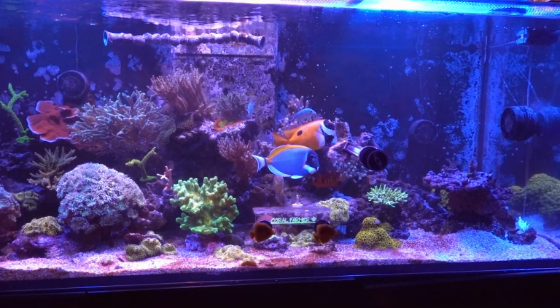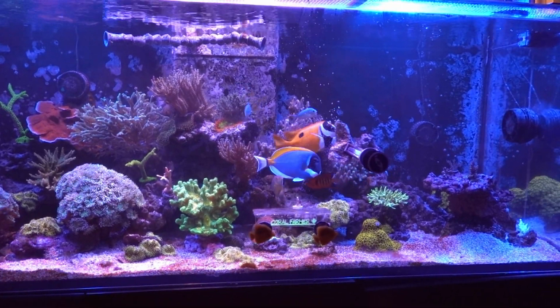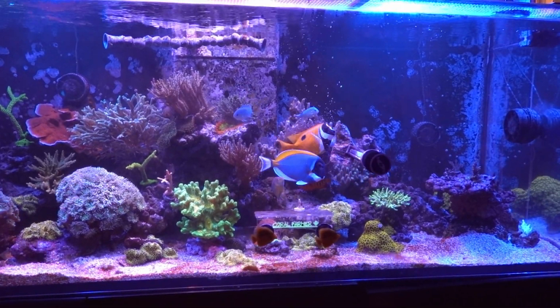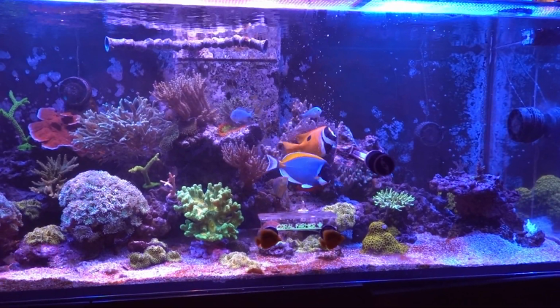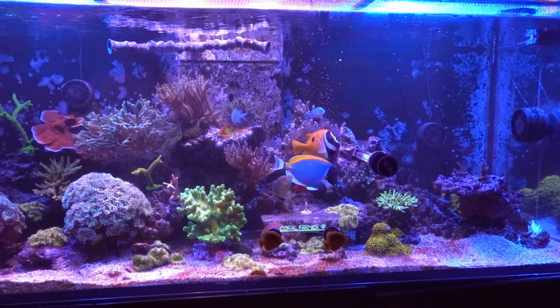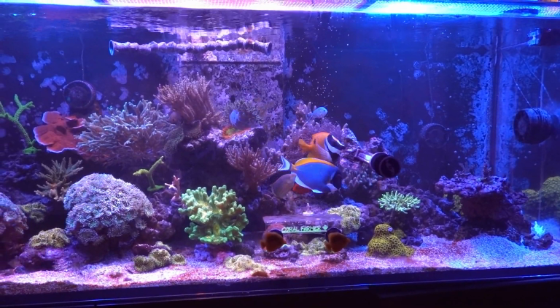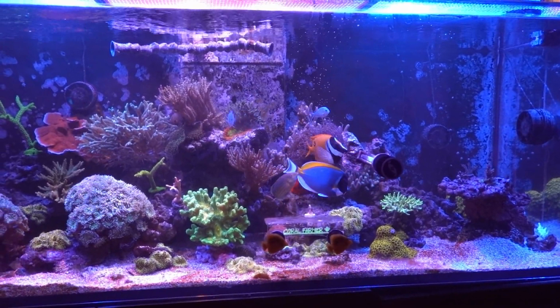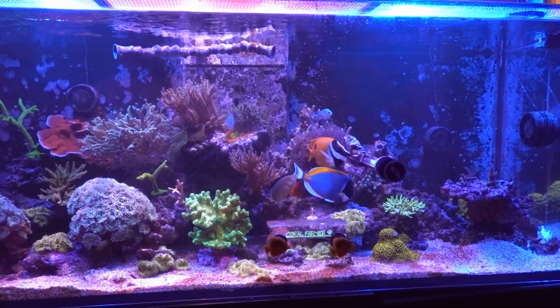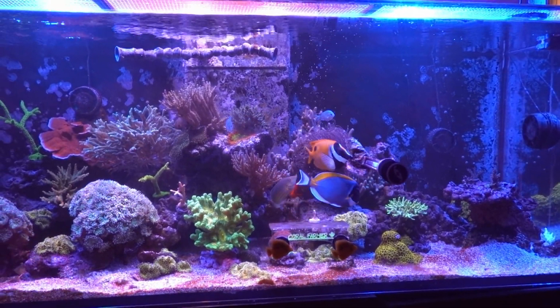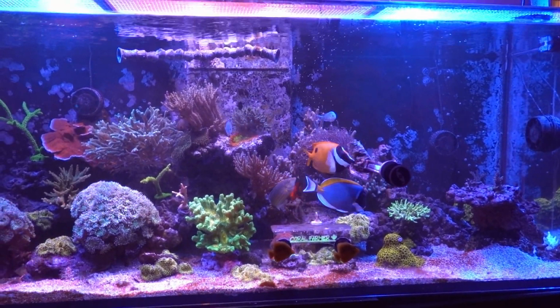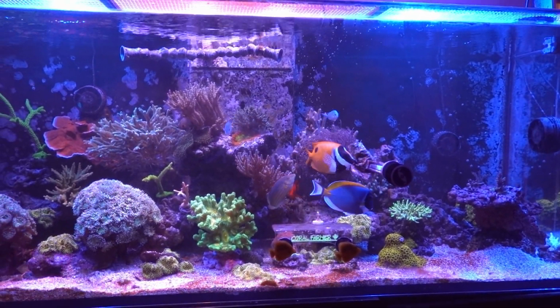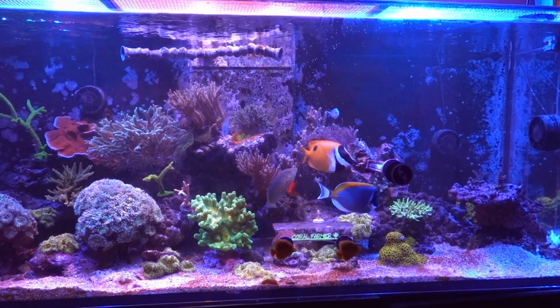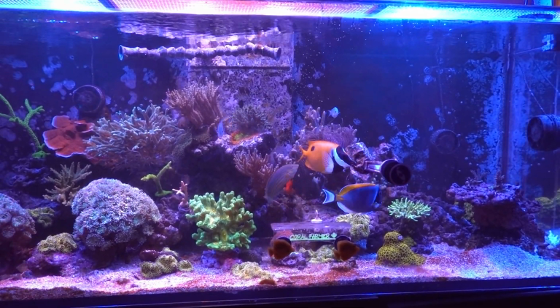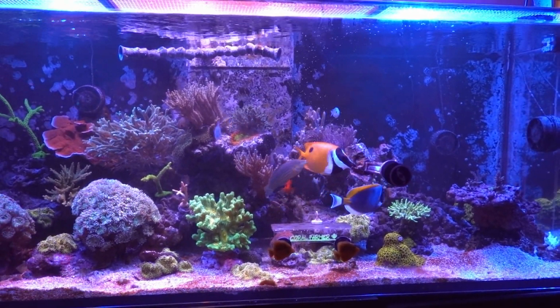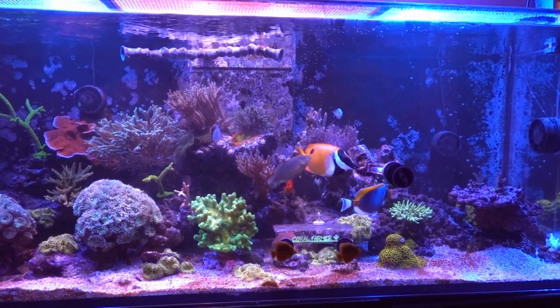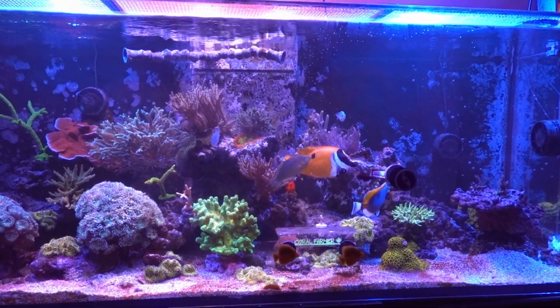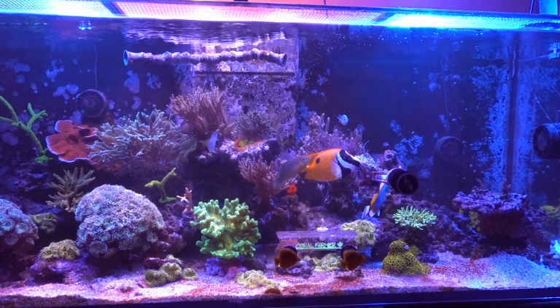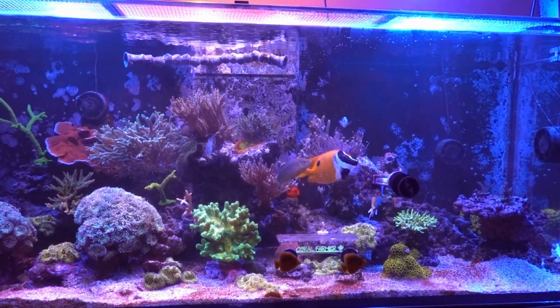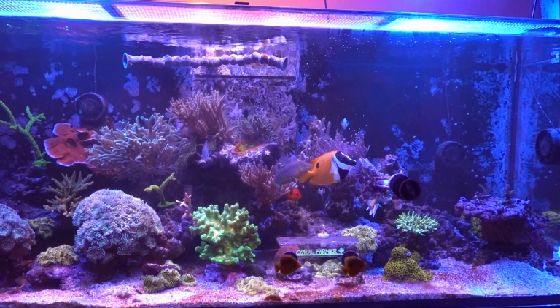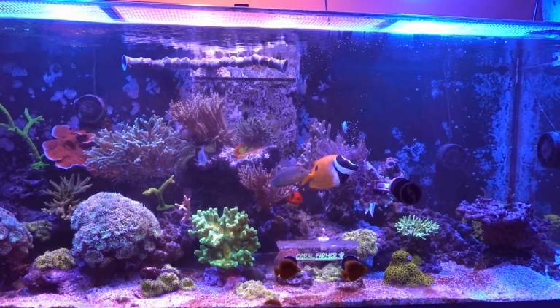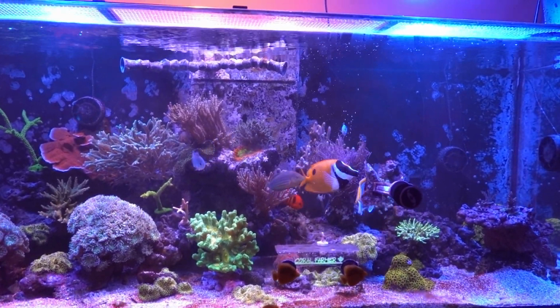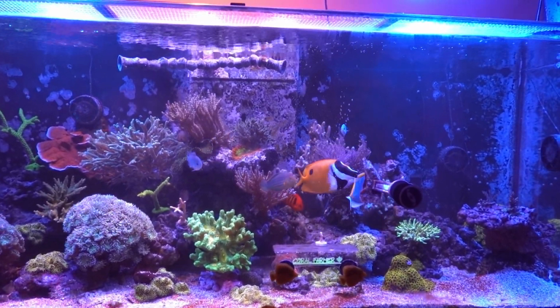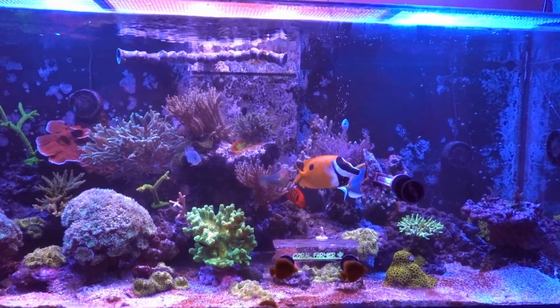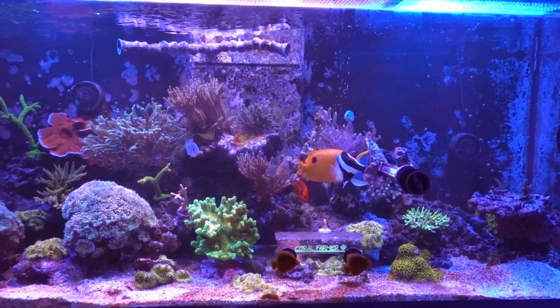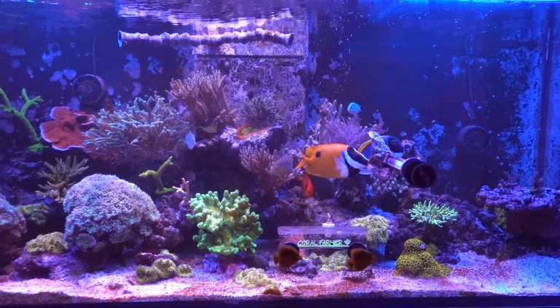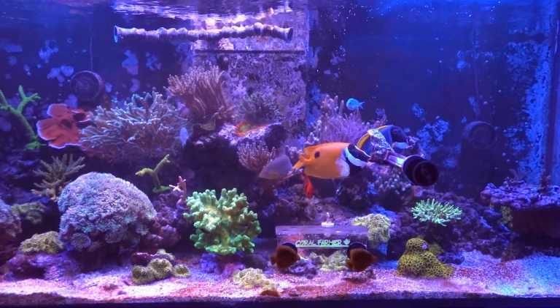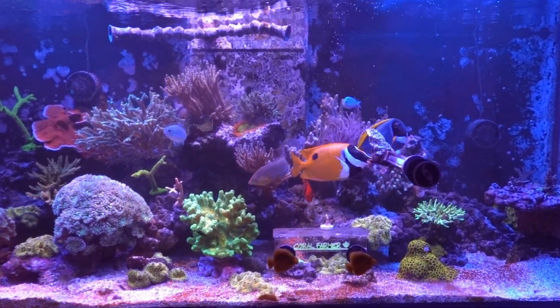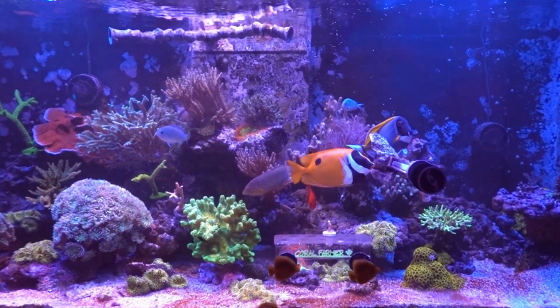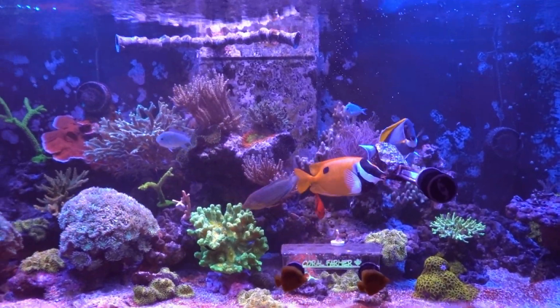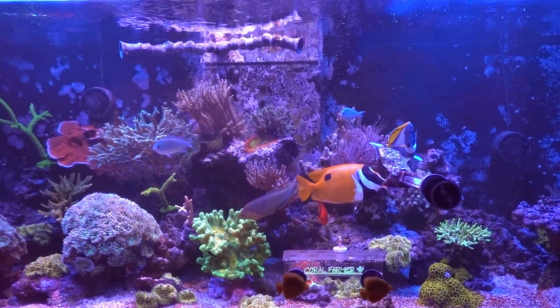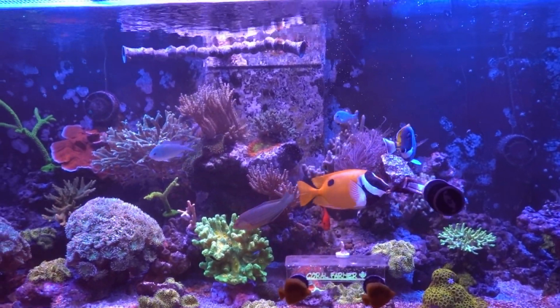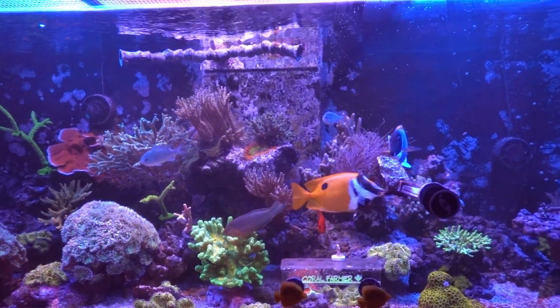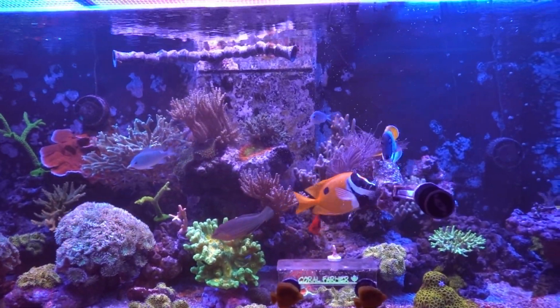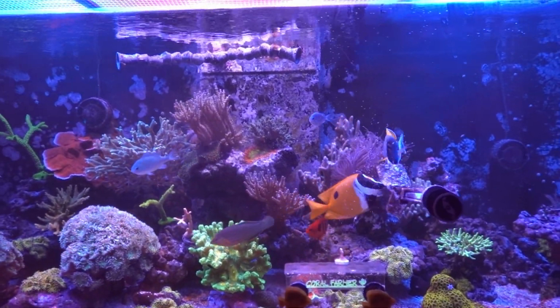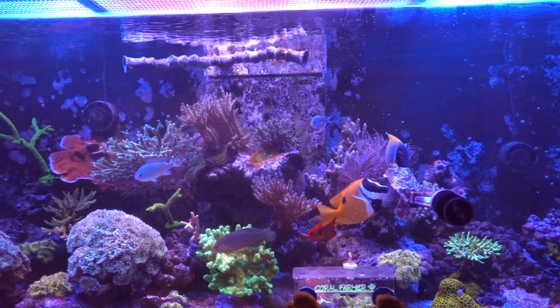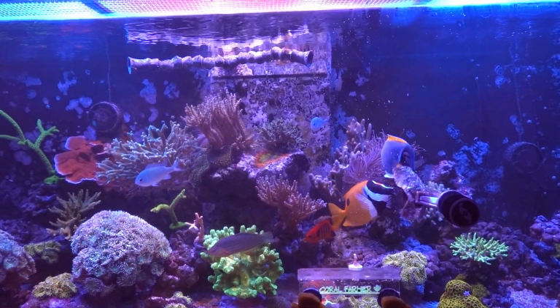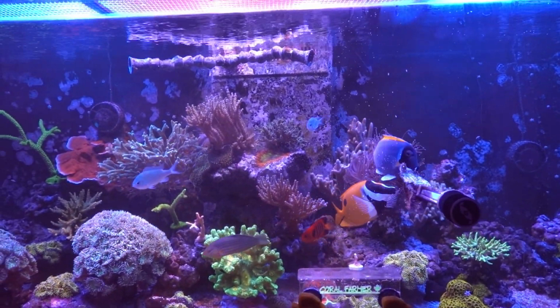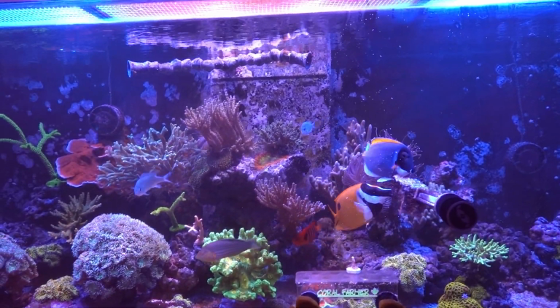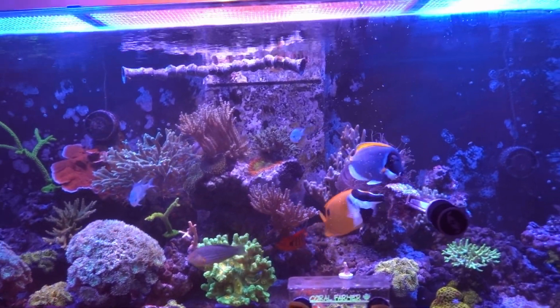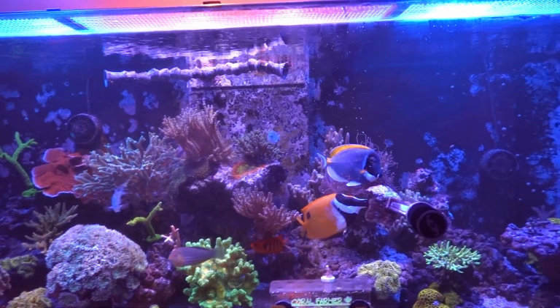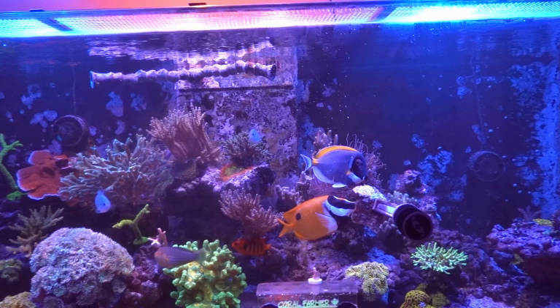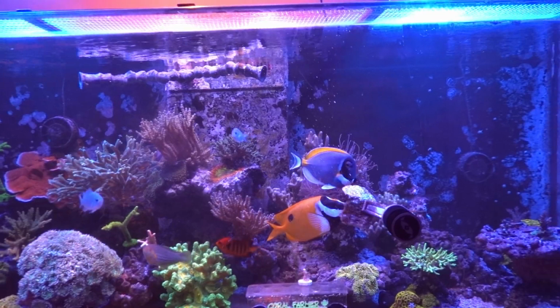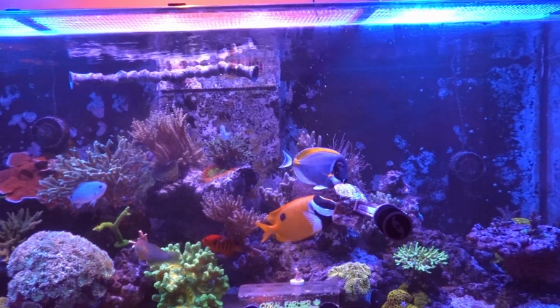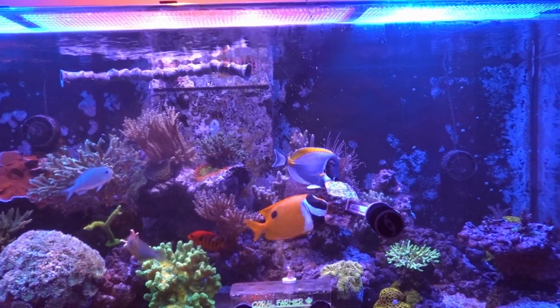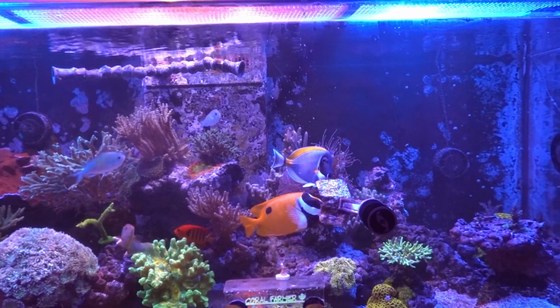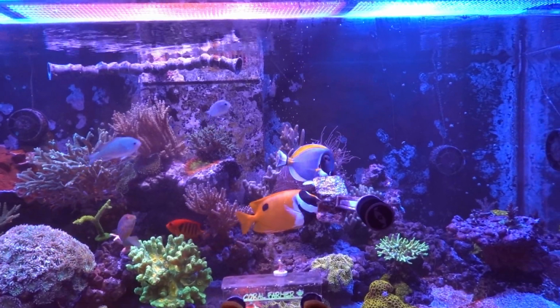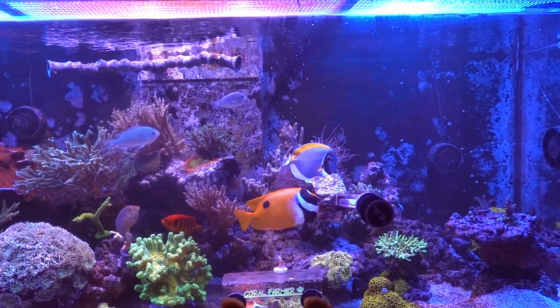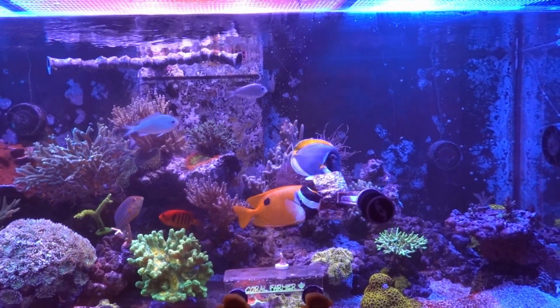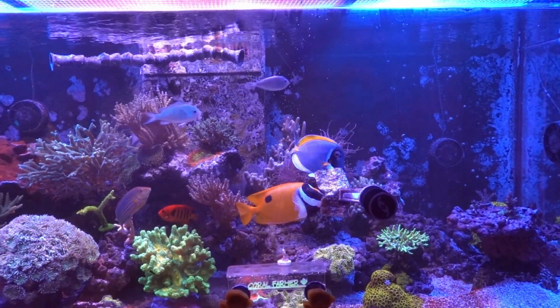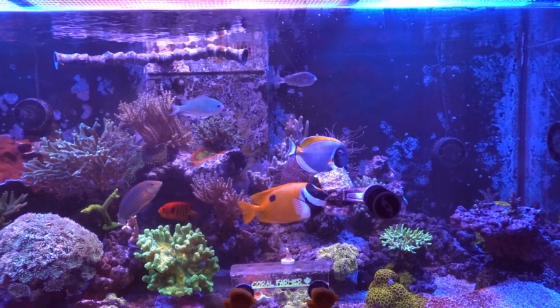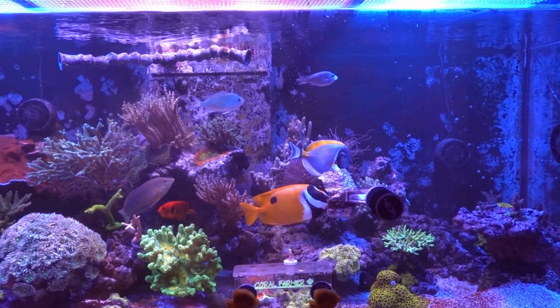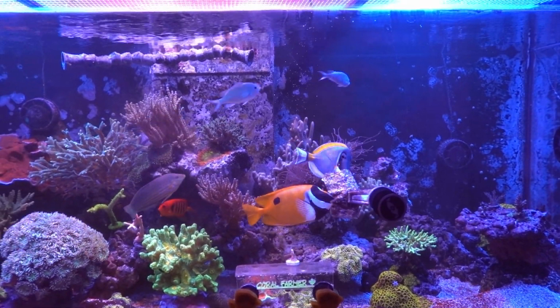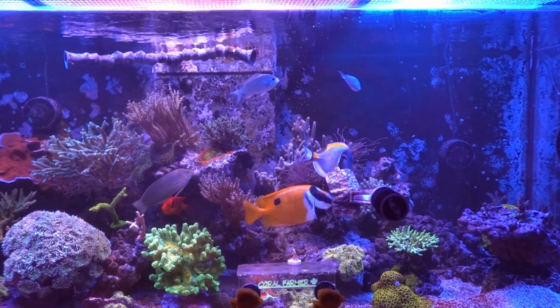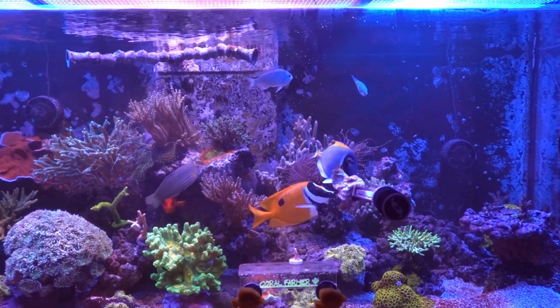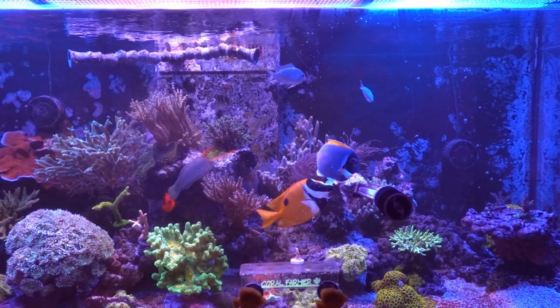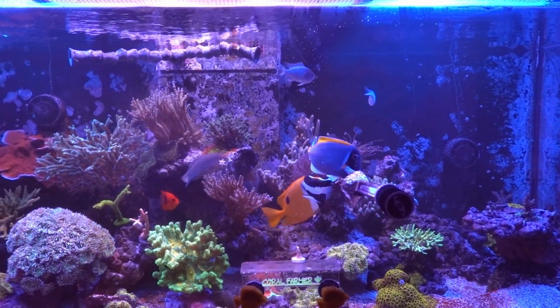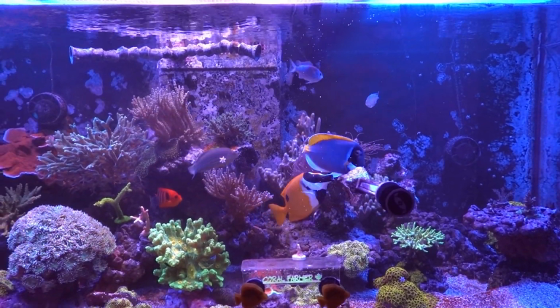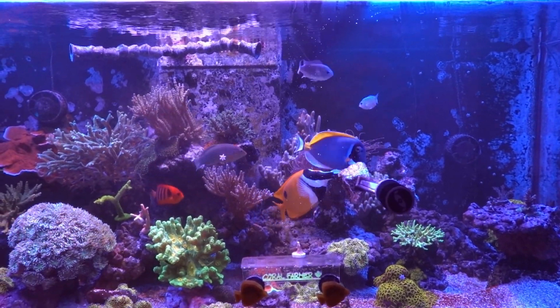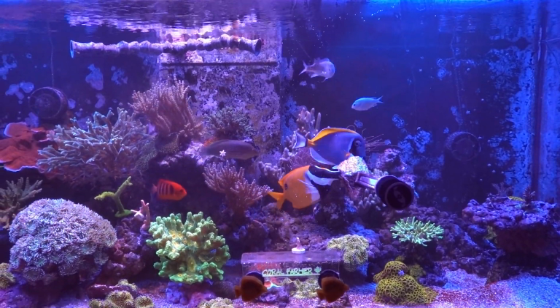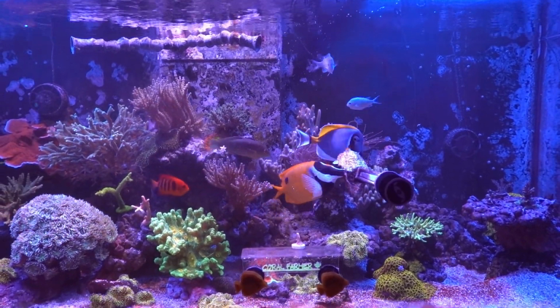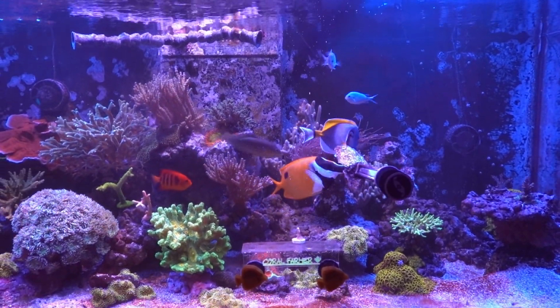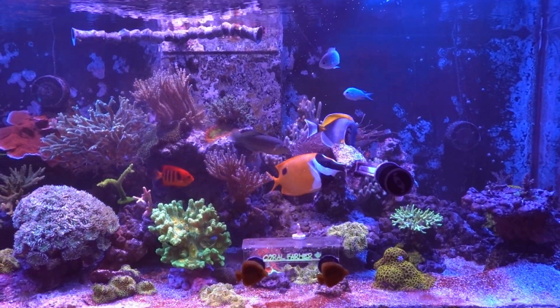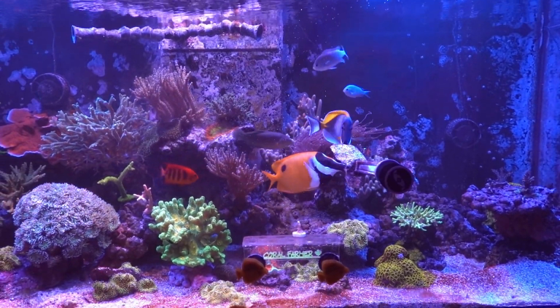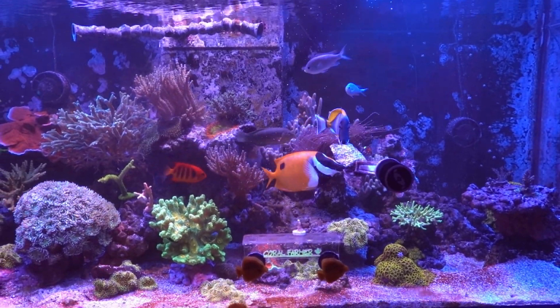Hey everyone, it's Eric here from i525XL. Today is Saturday, November 2nd. Just doing a quick update on the tank.